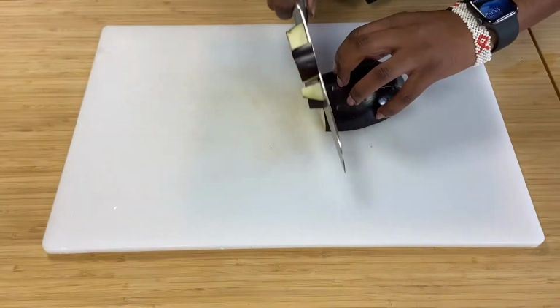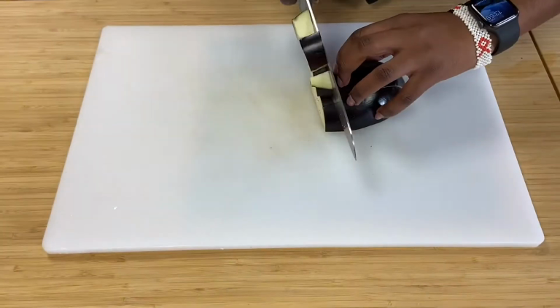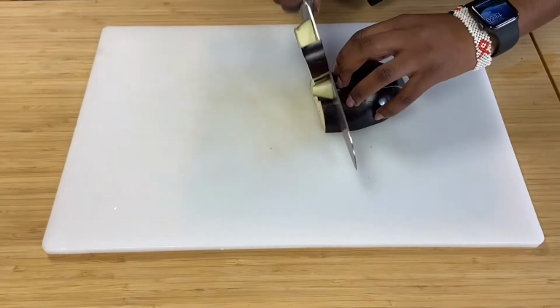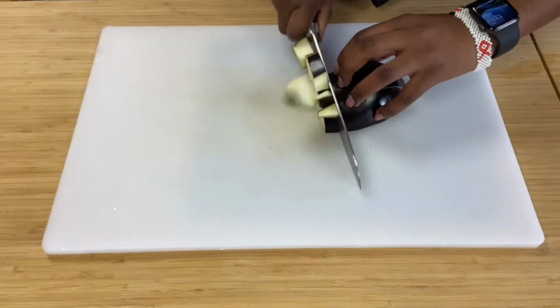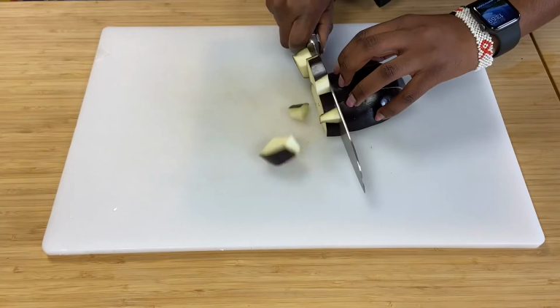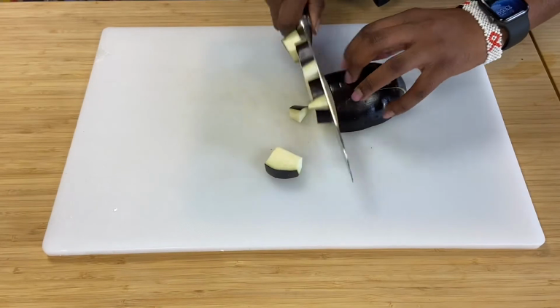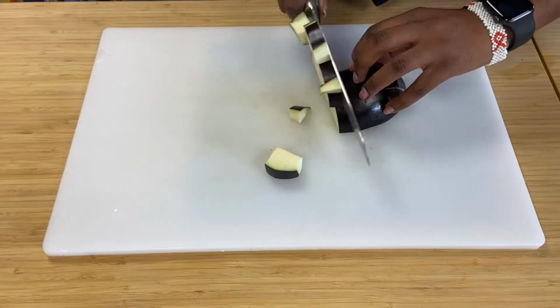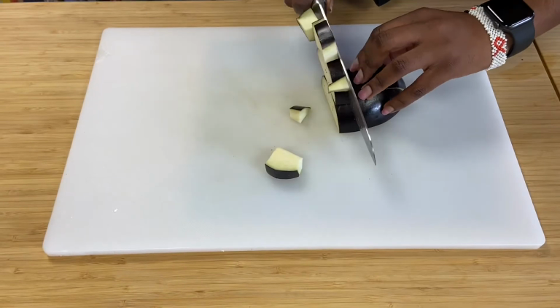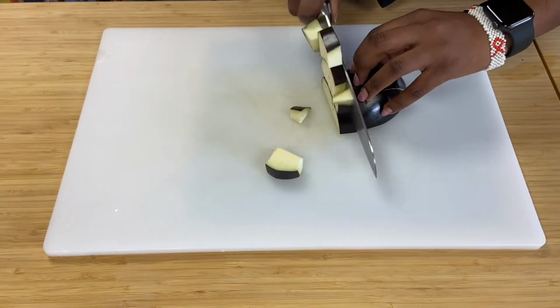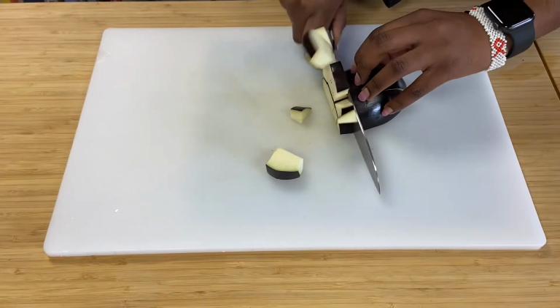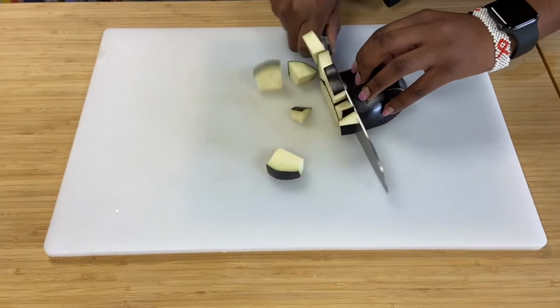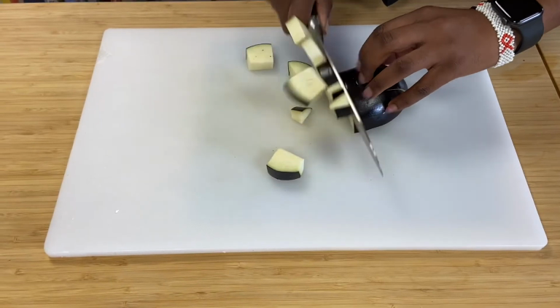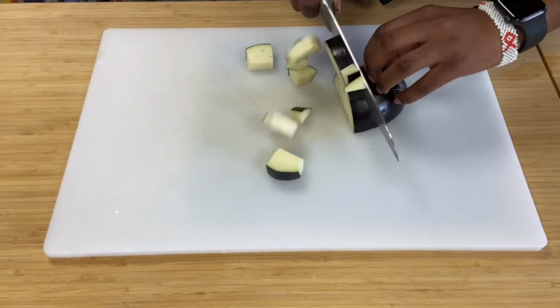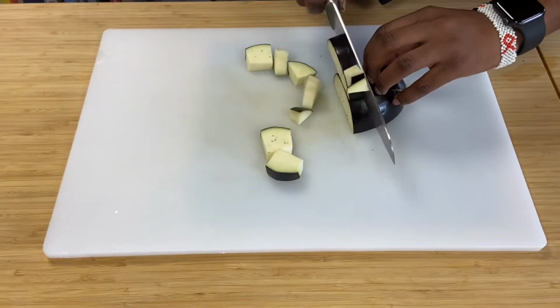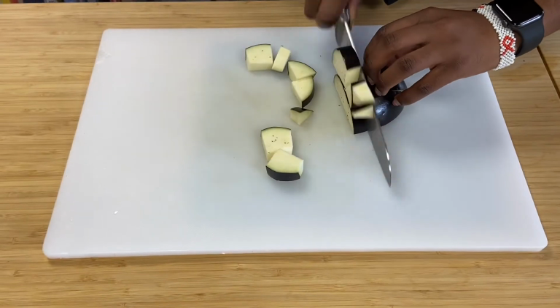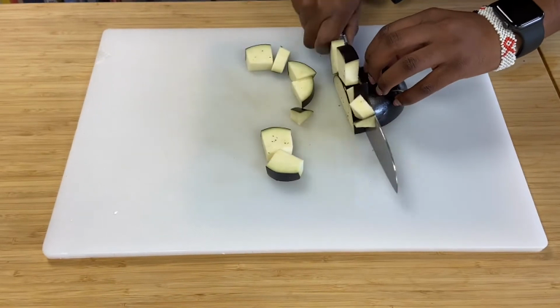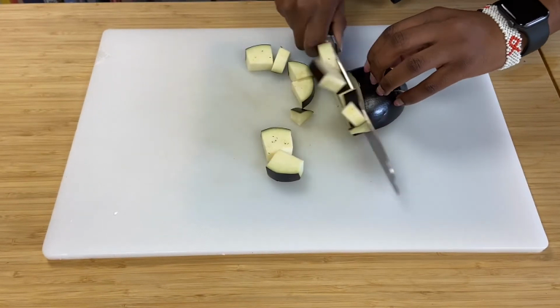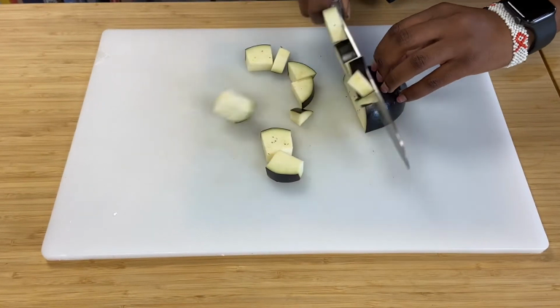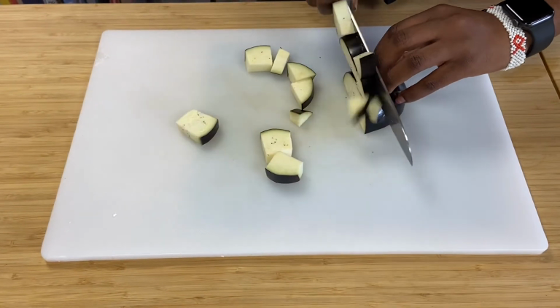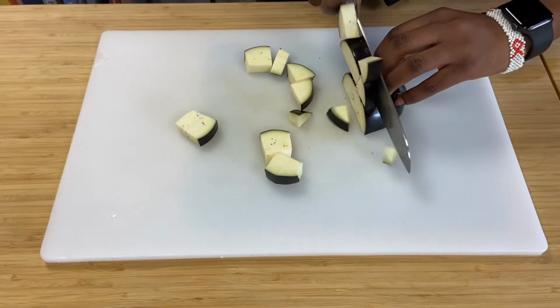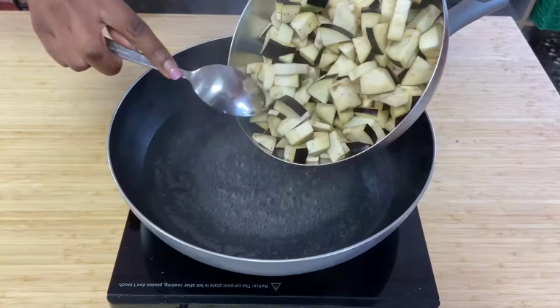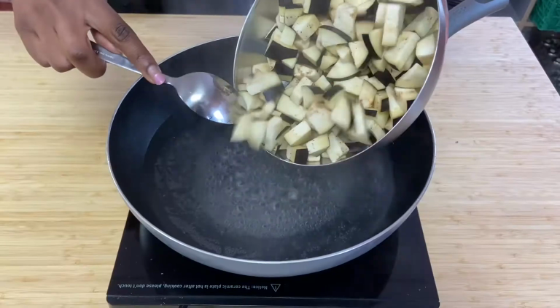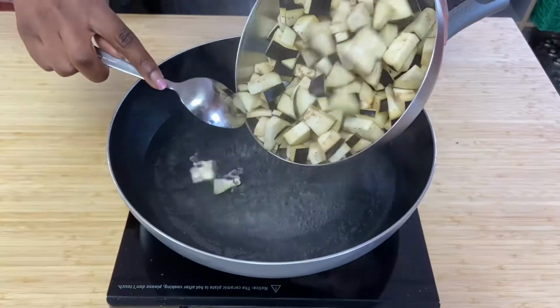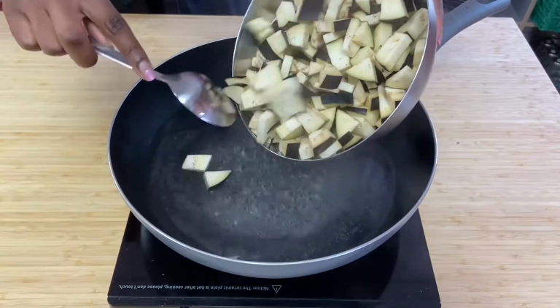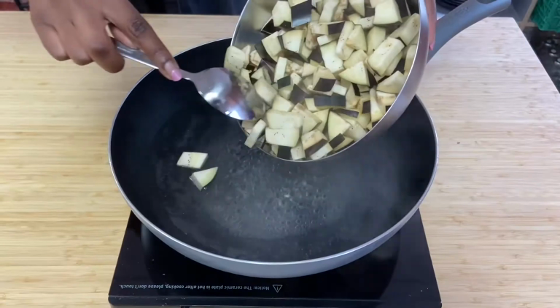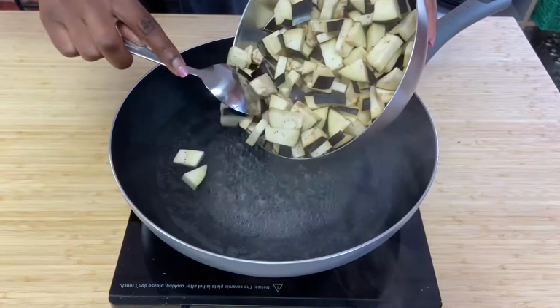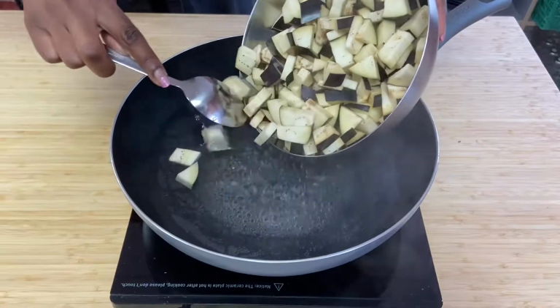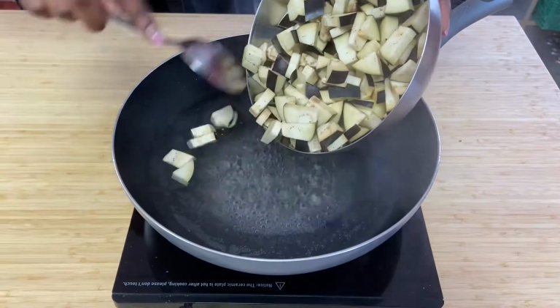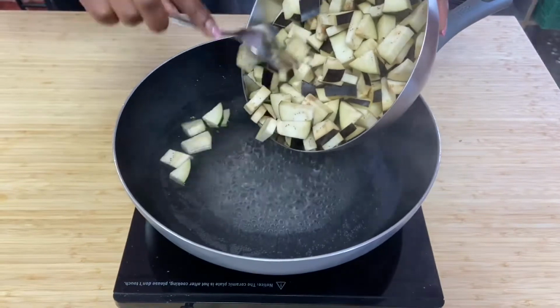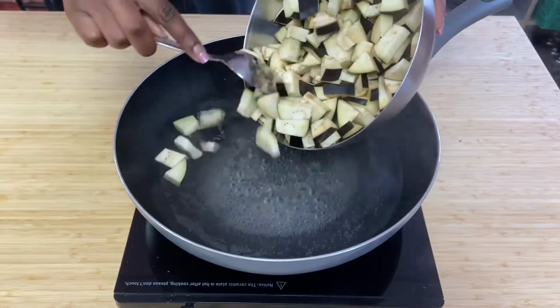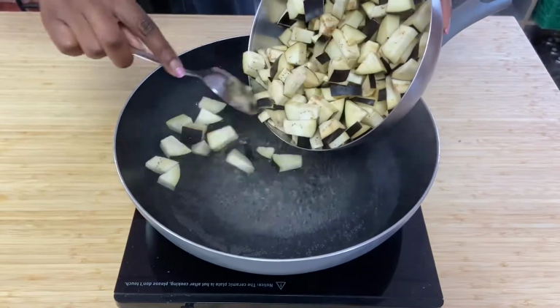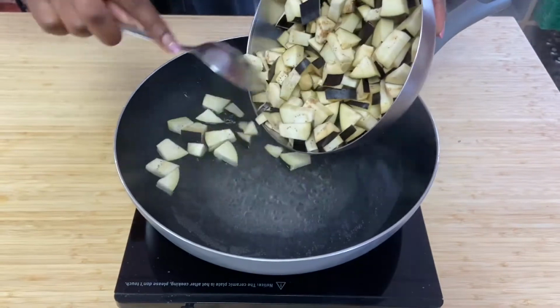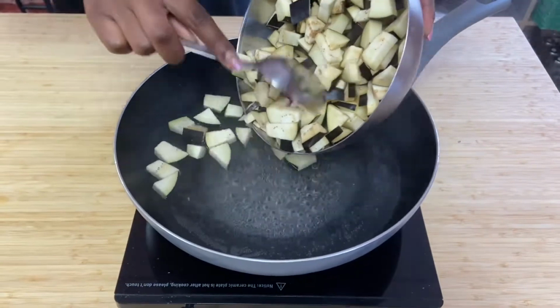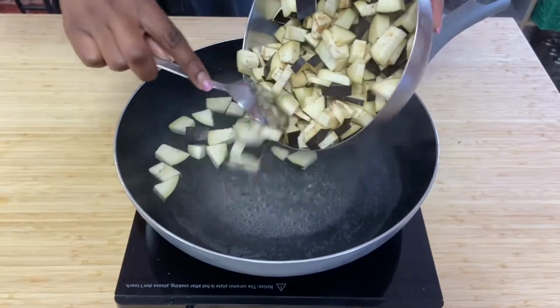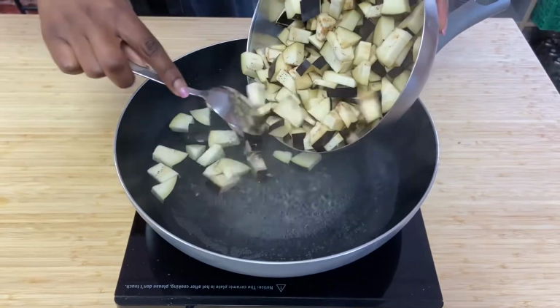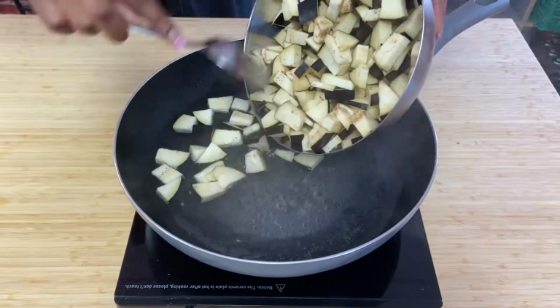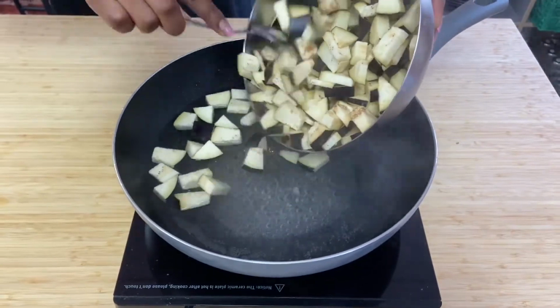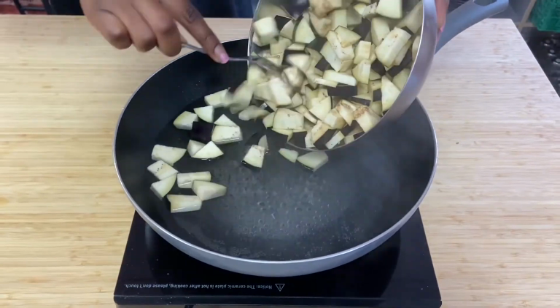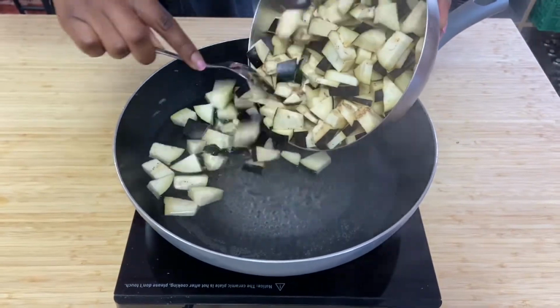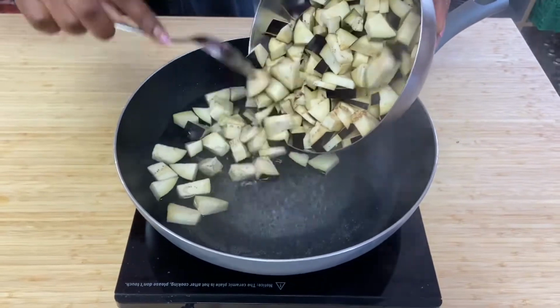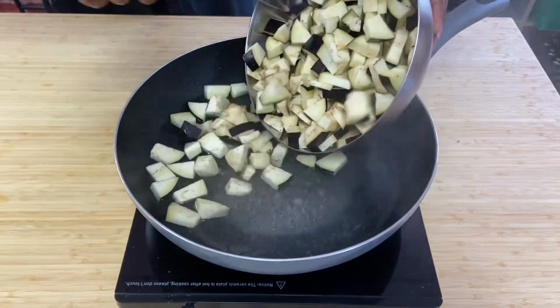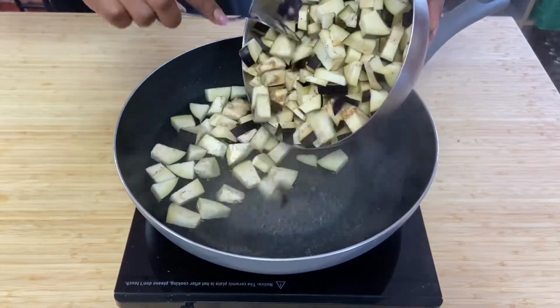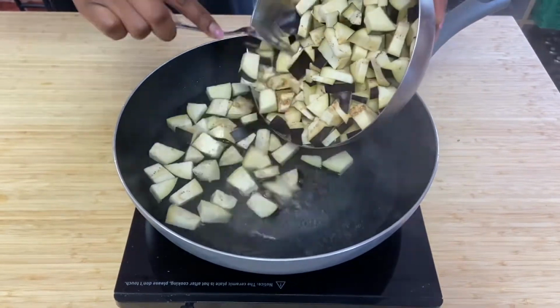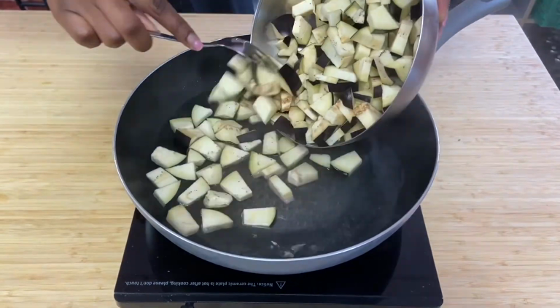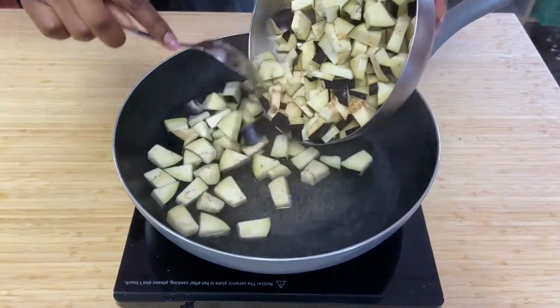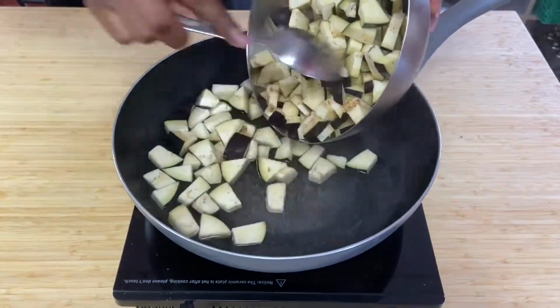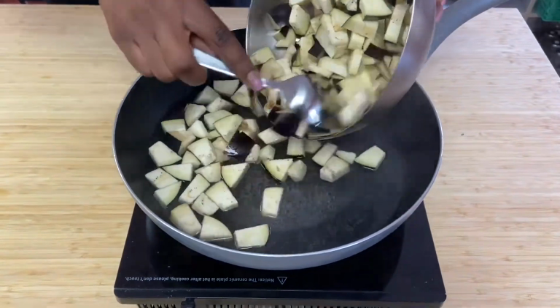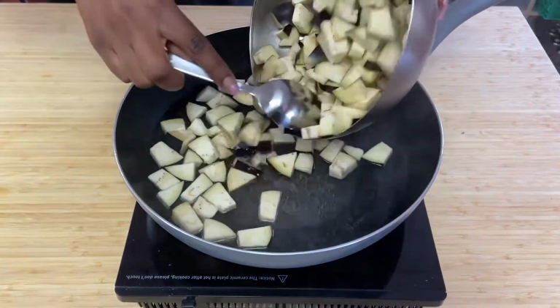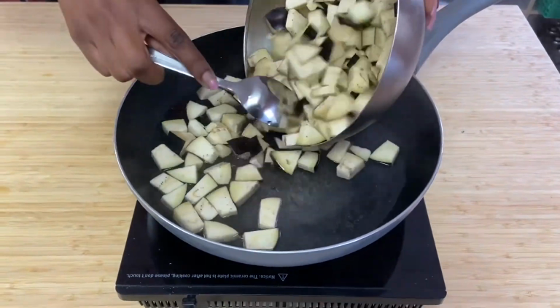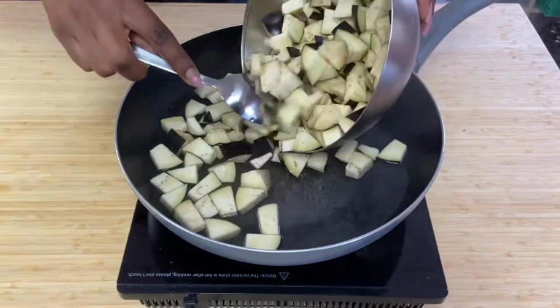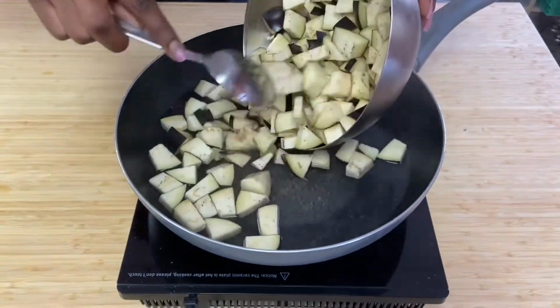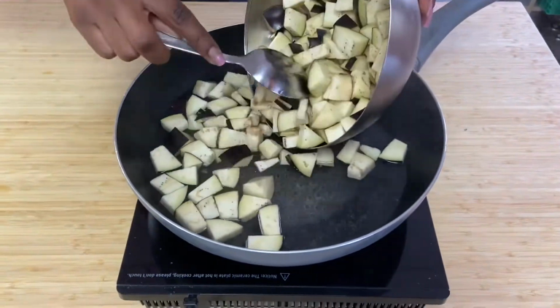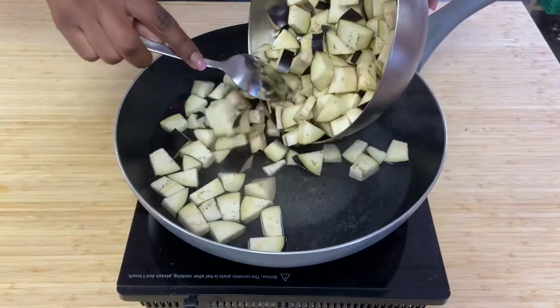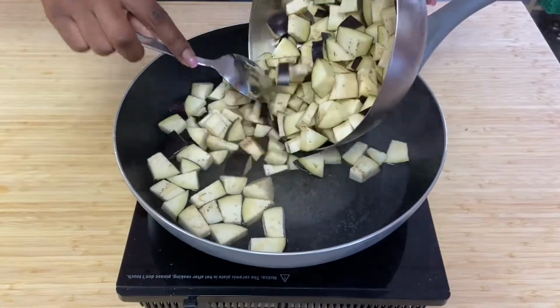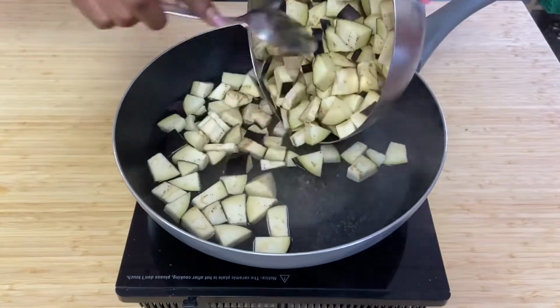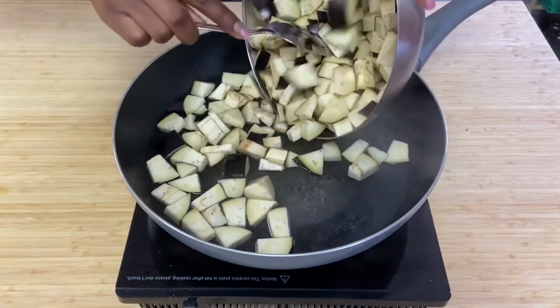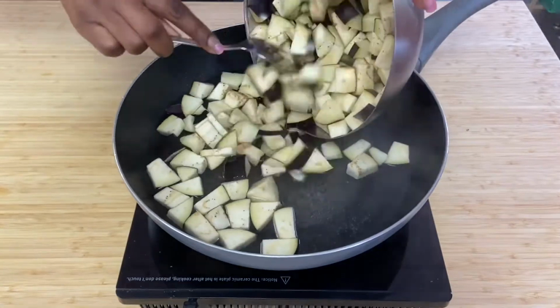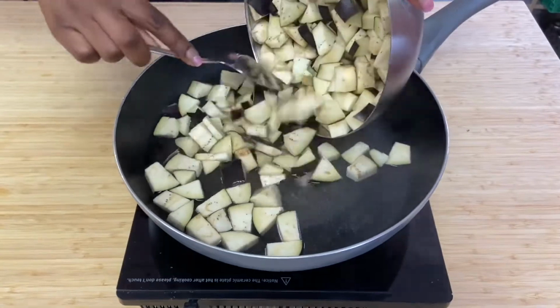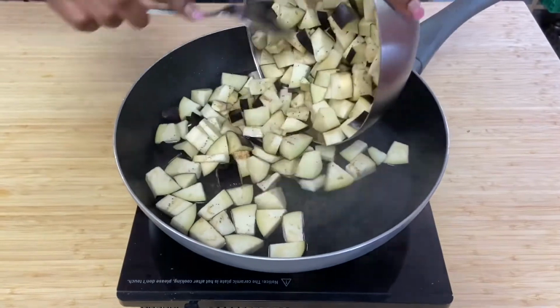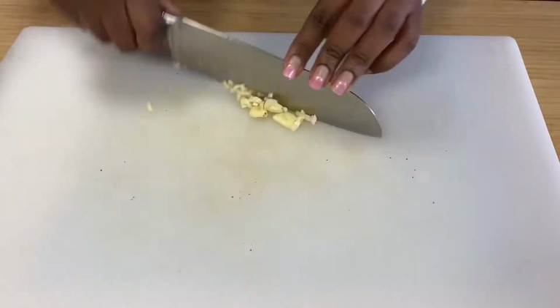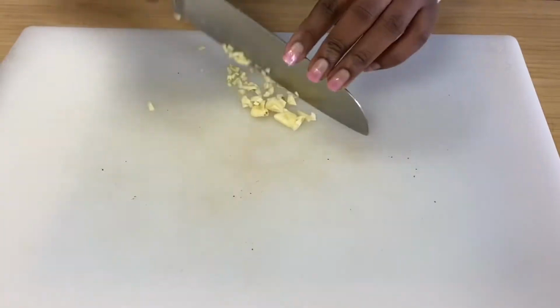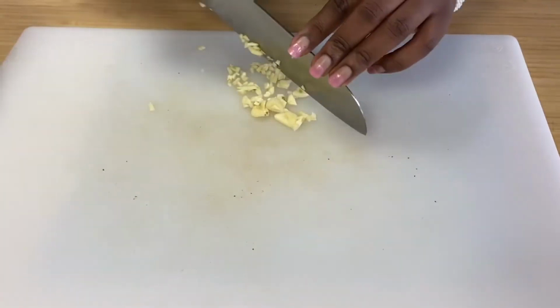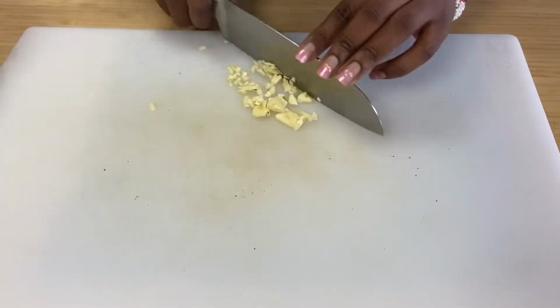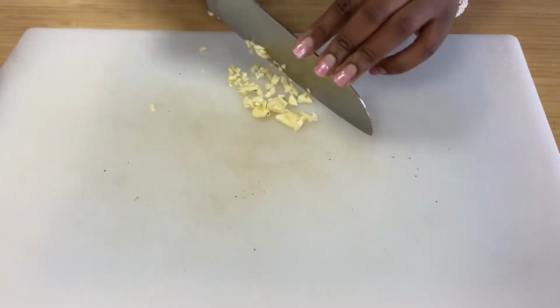Start by chopping the aubergine into chunks, then blanch it in a pan of salted boiling water for about two minutes.